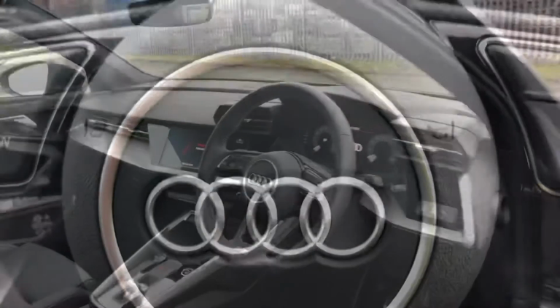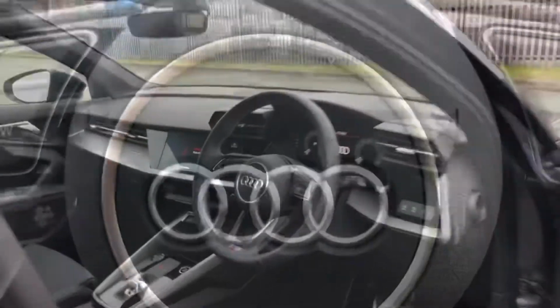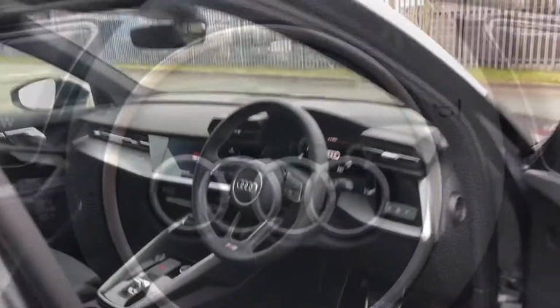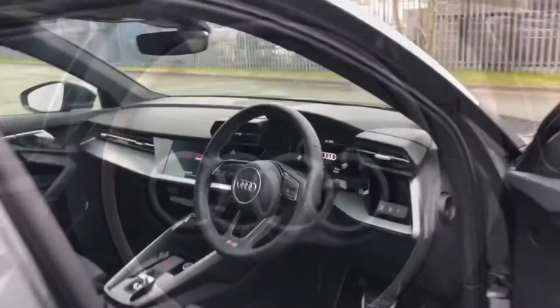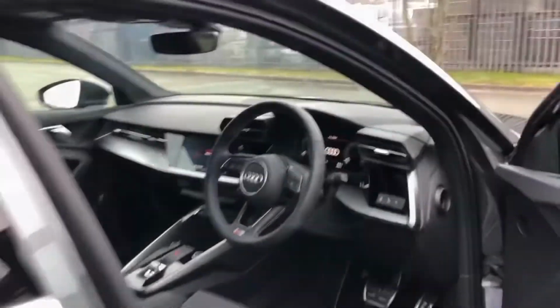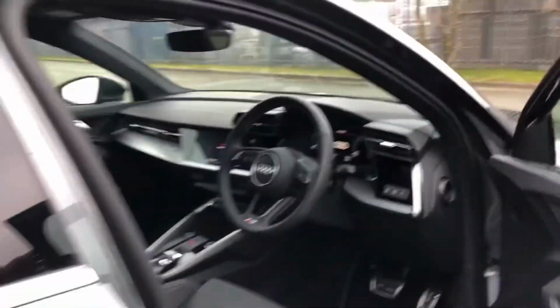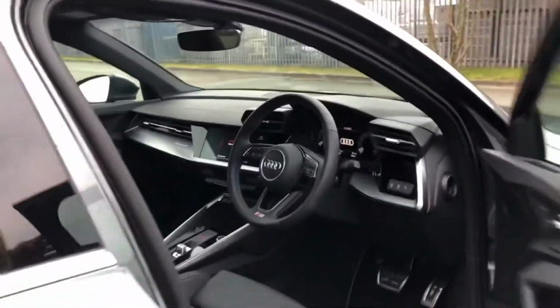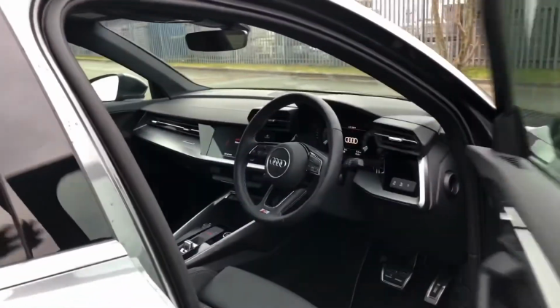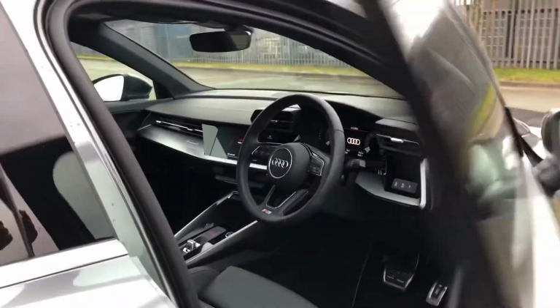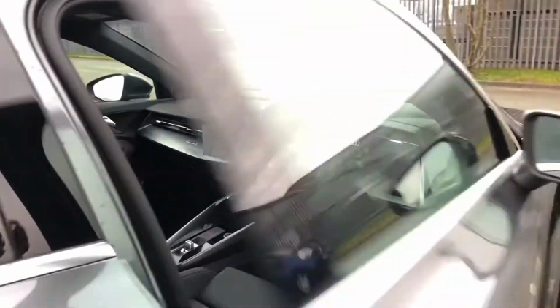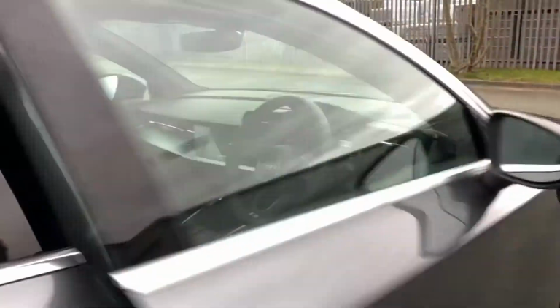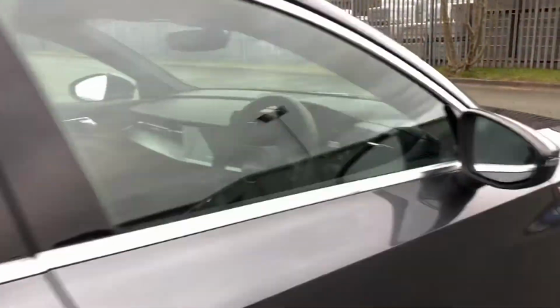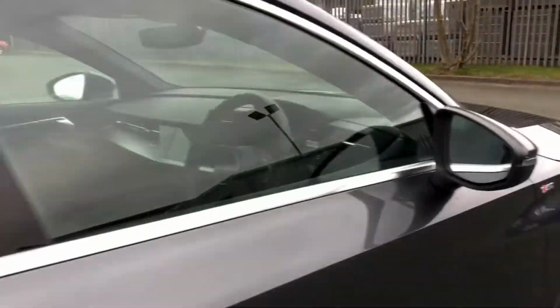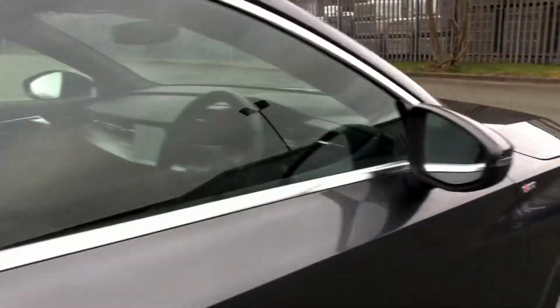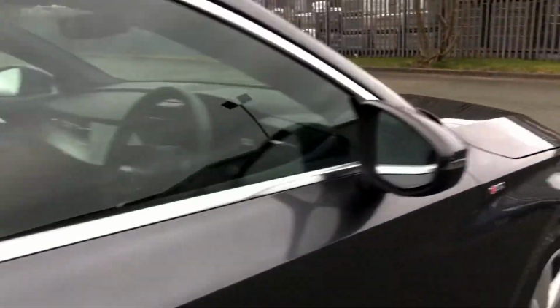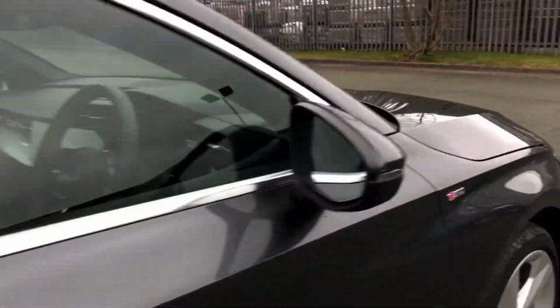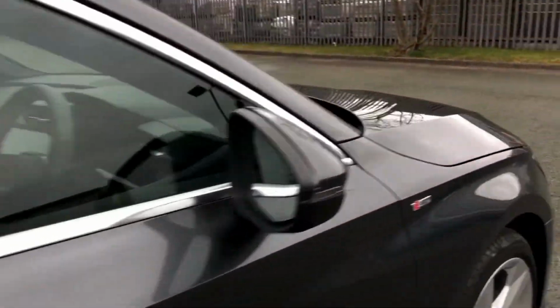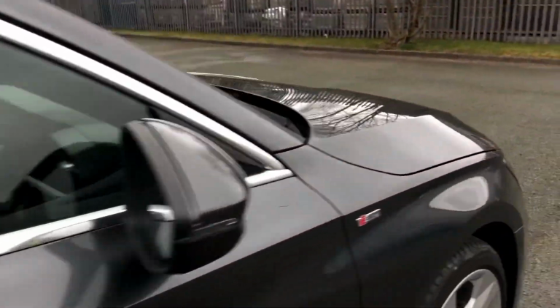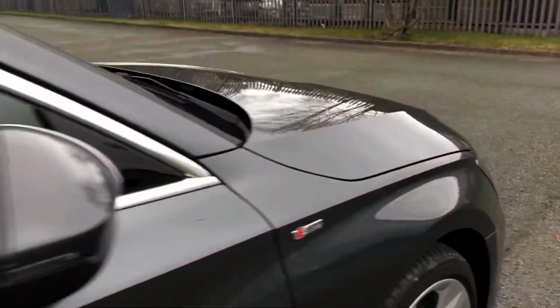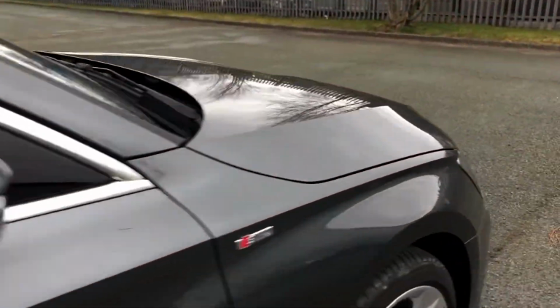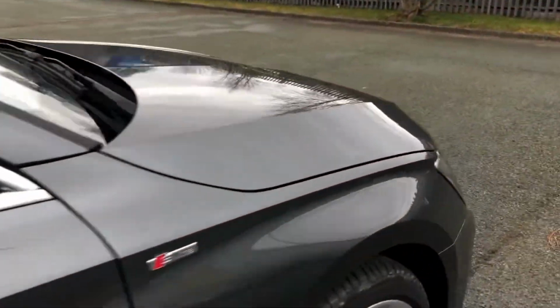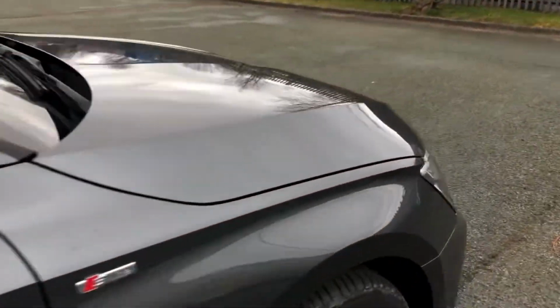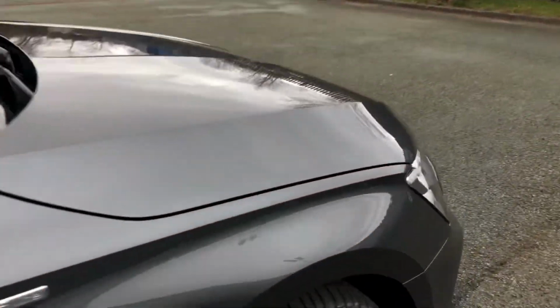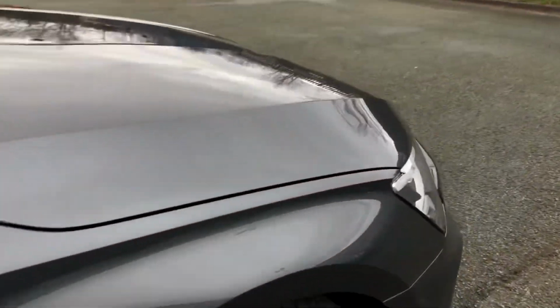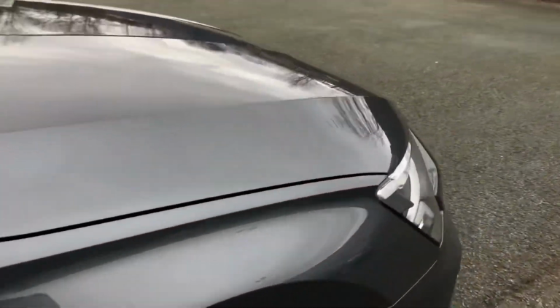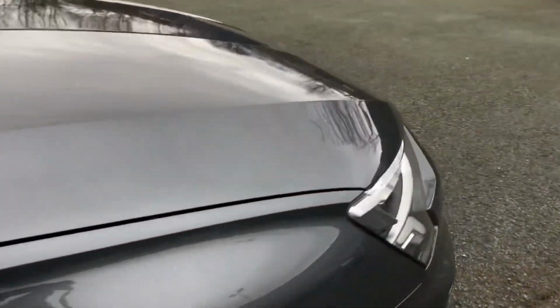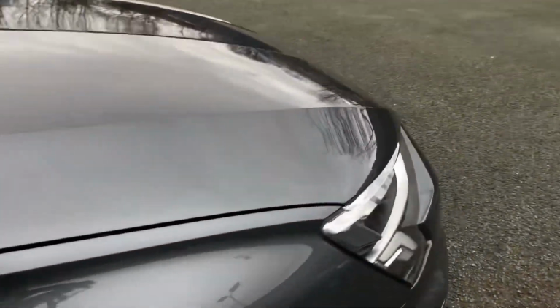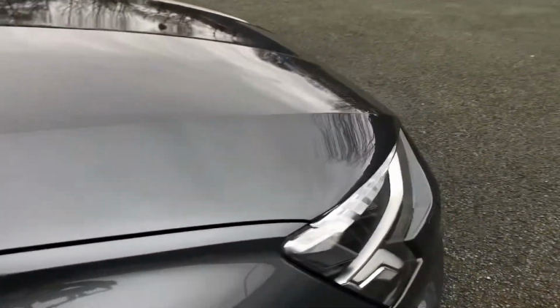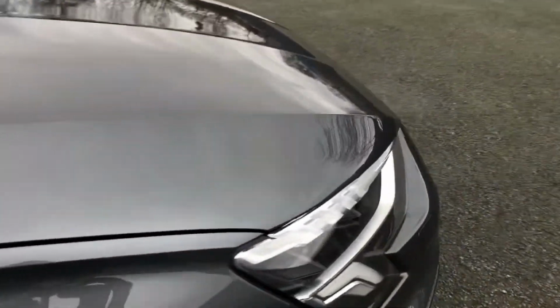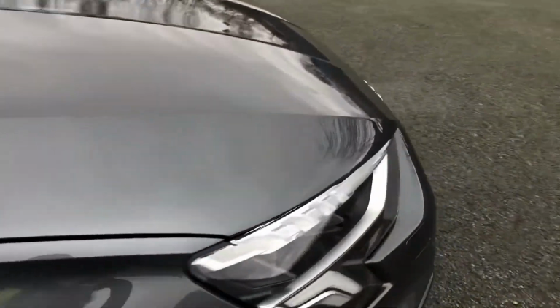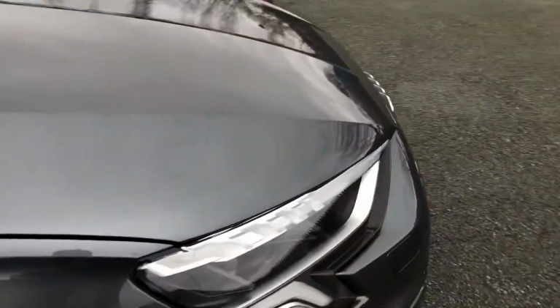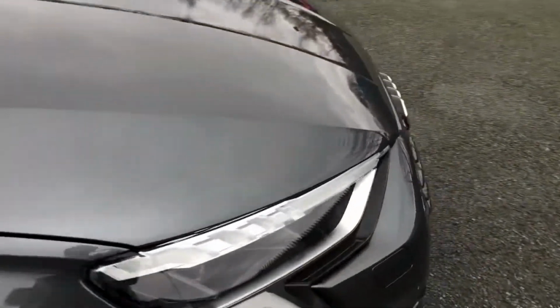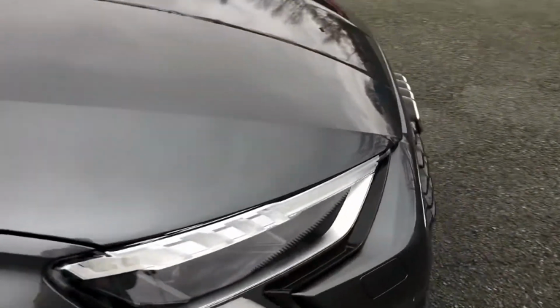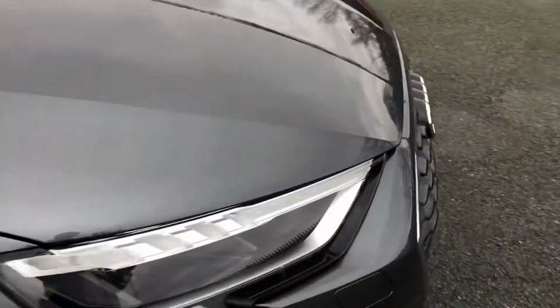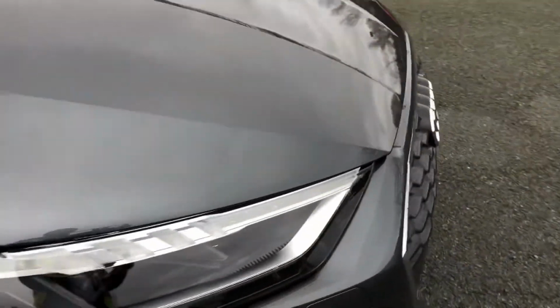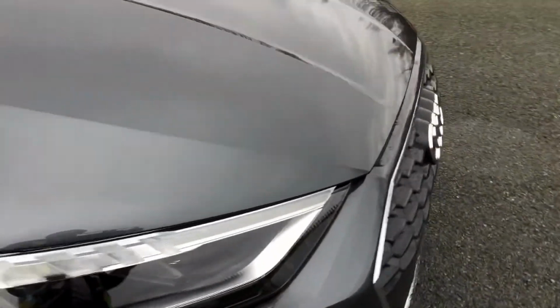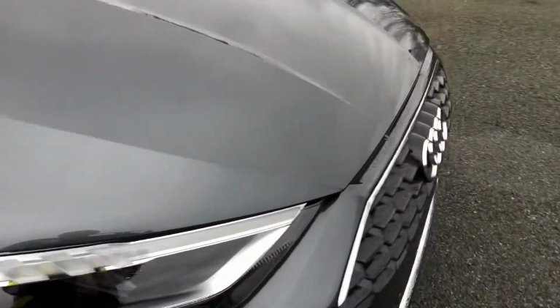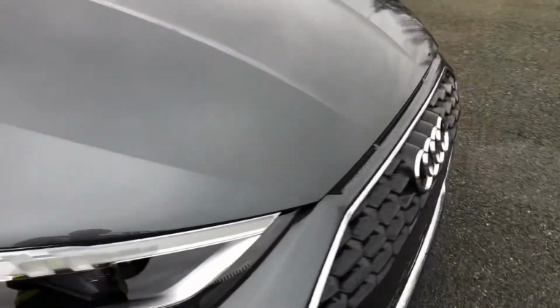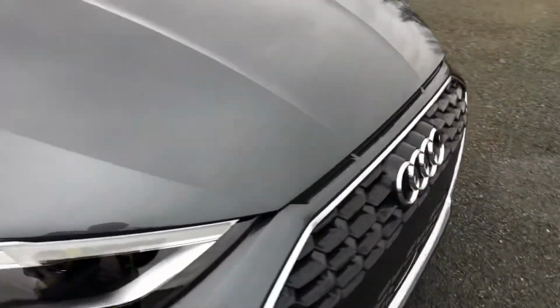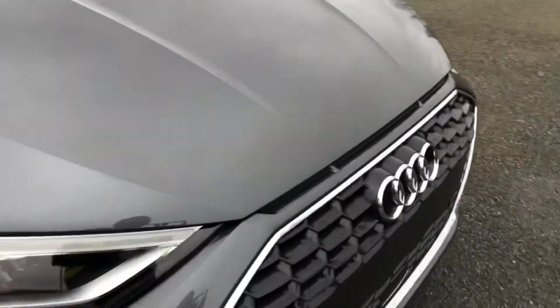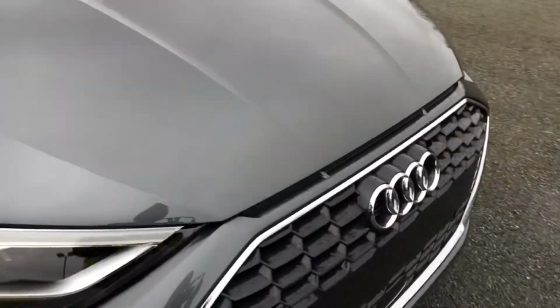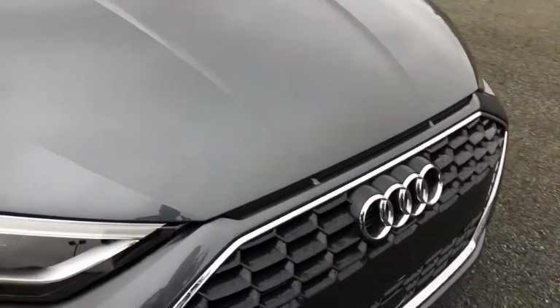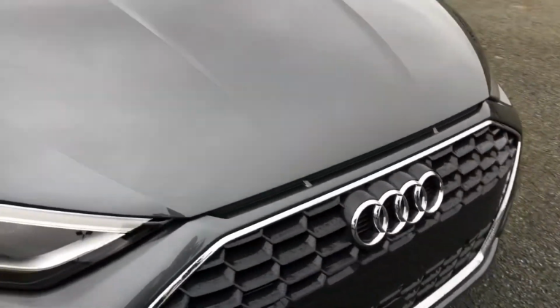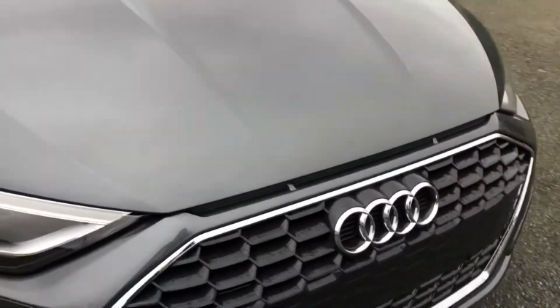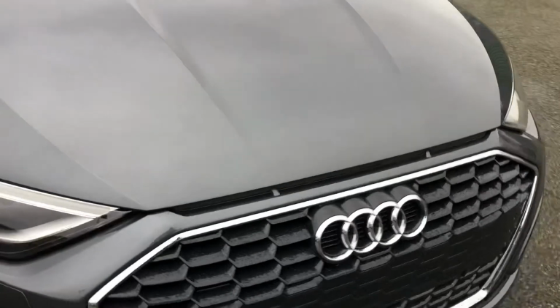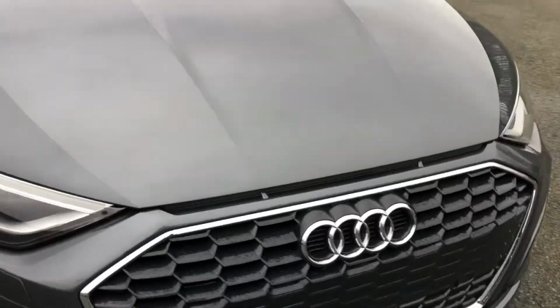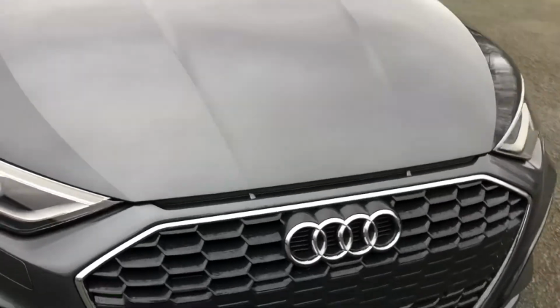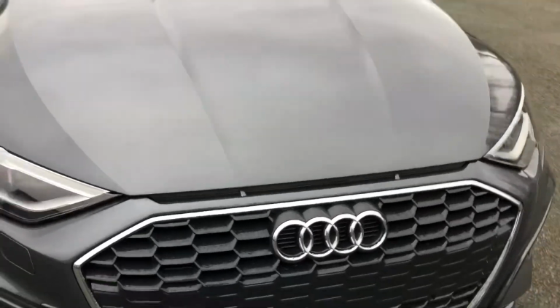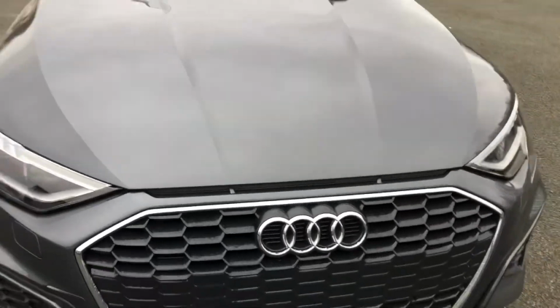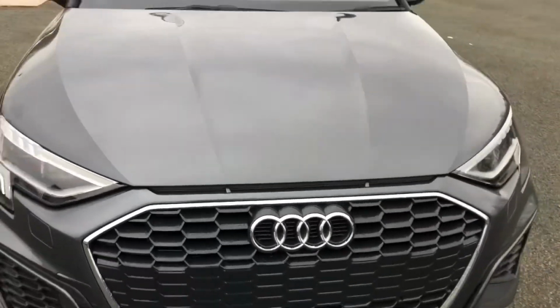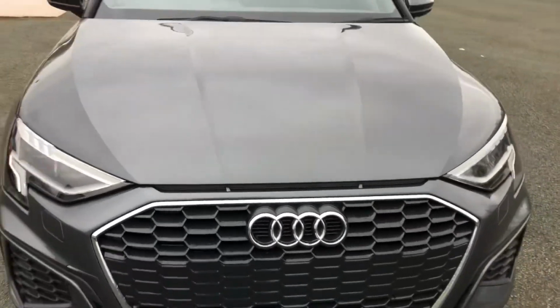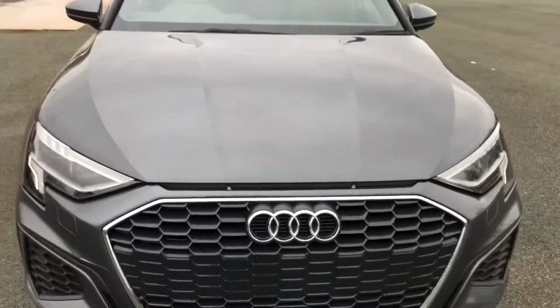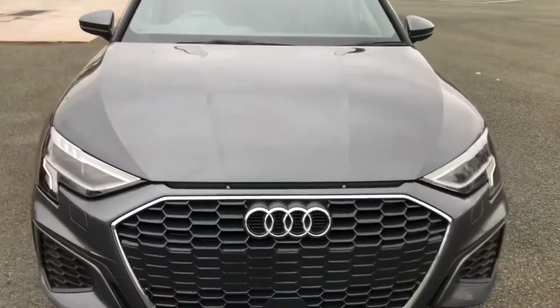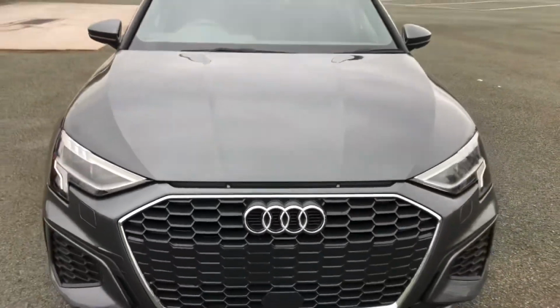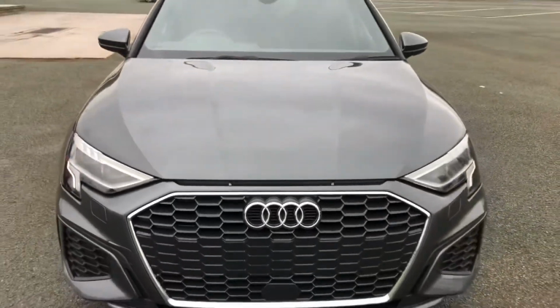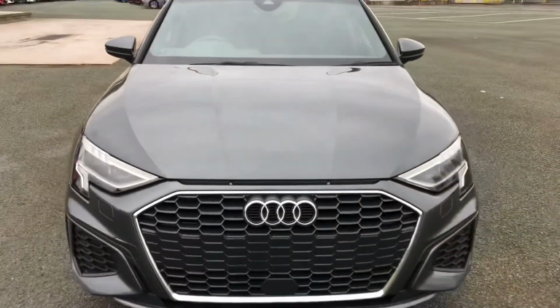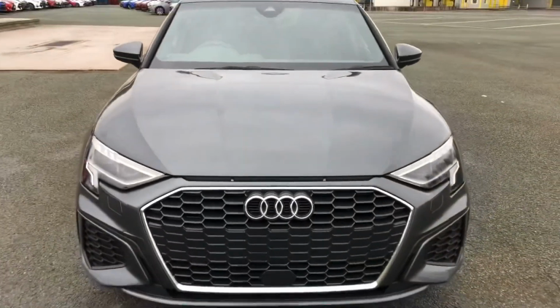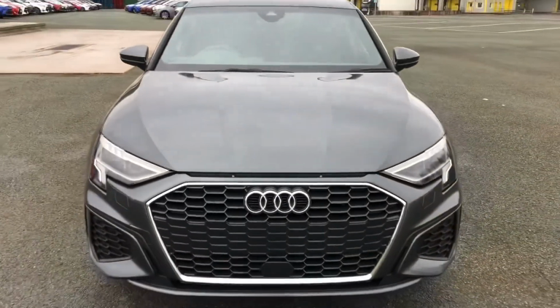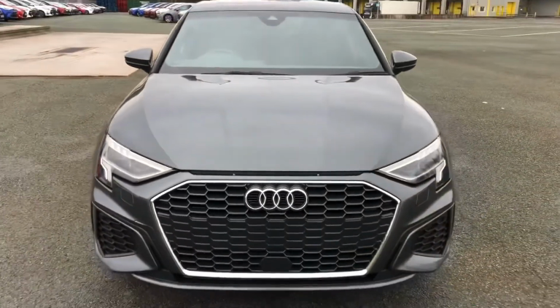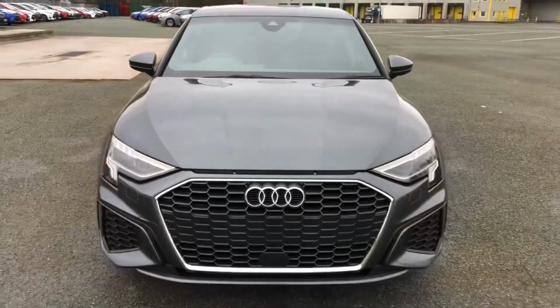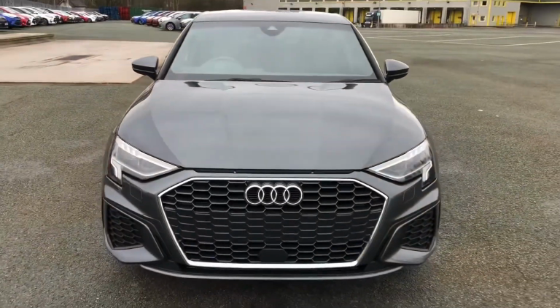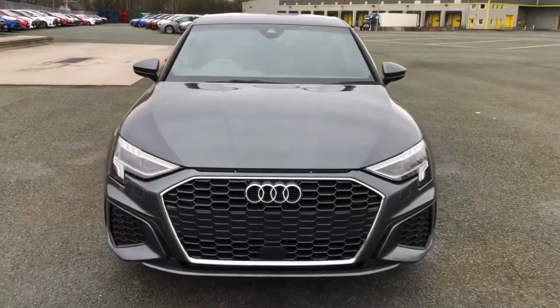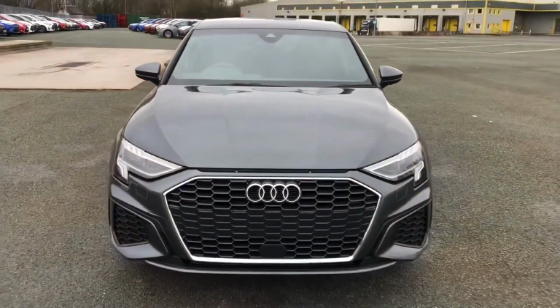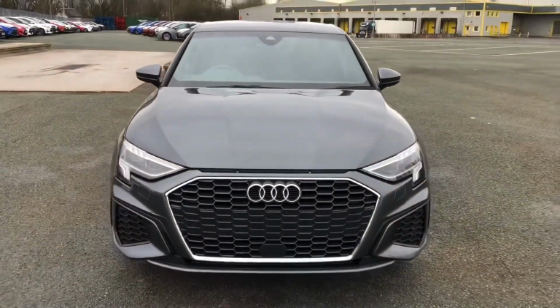This was the walk-around of the Audi A3 Saloon S-Line. If you'd like to arrange a viewing or test drive, please contact us. Thank you for watching.